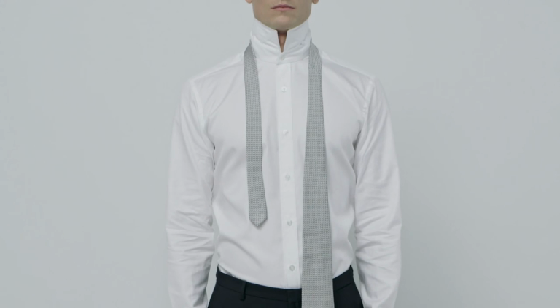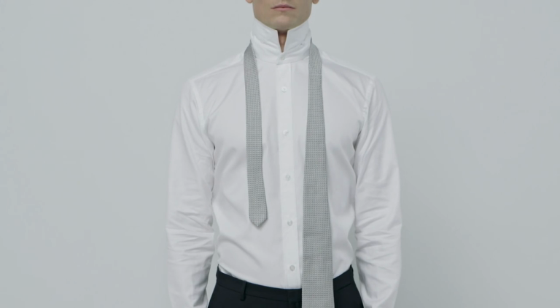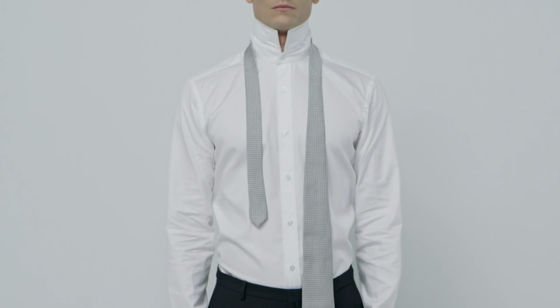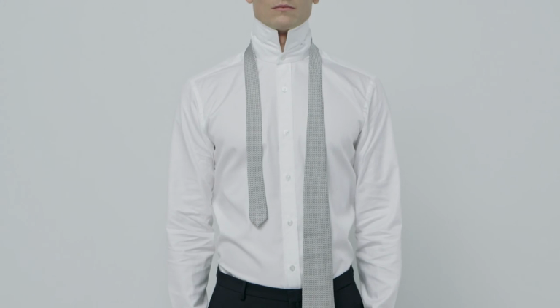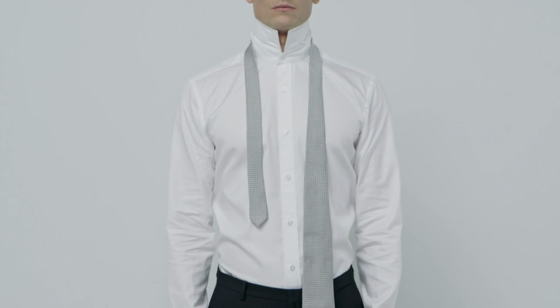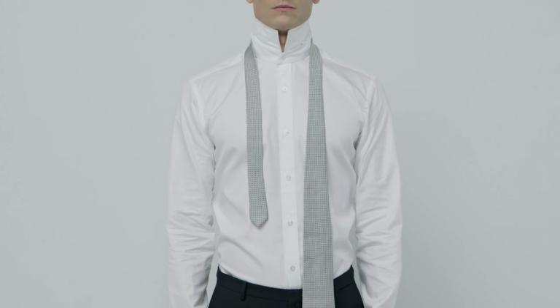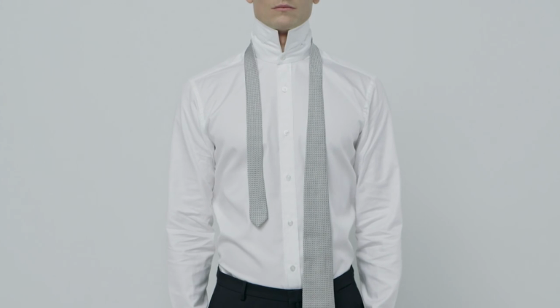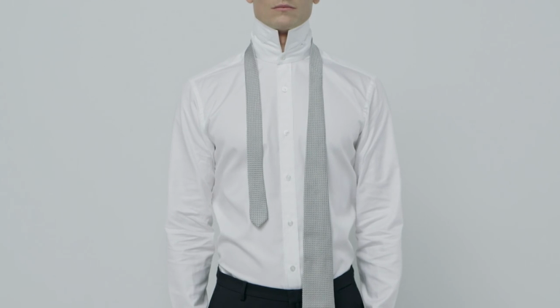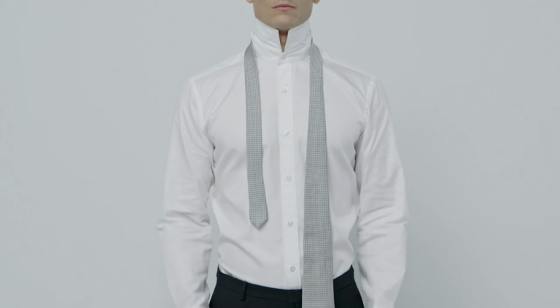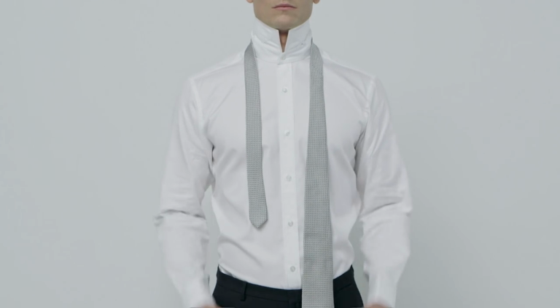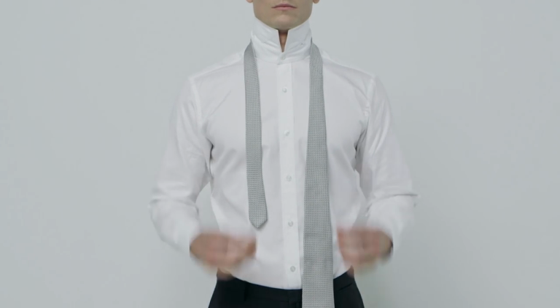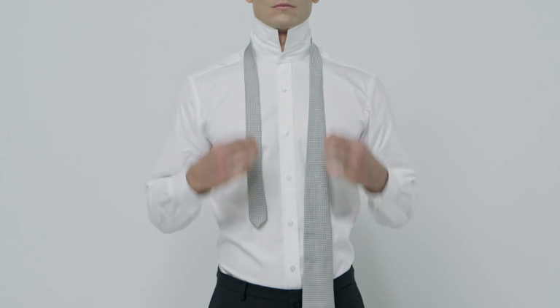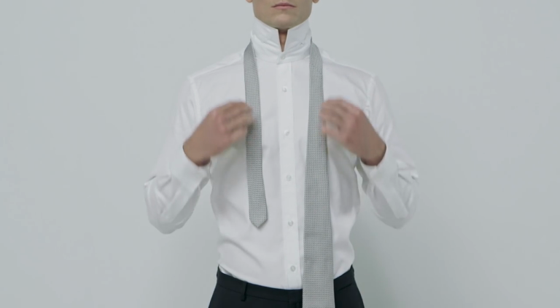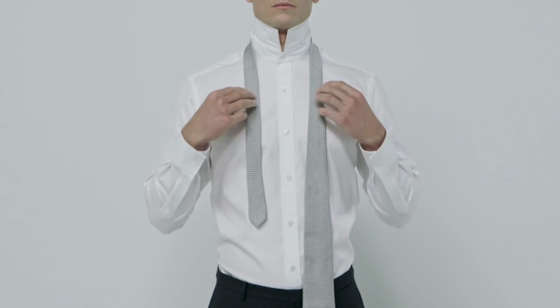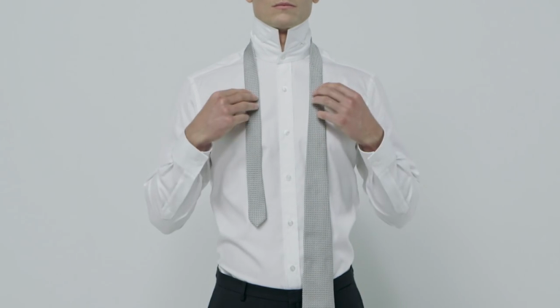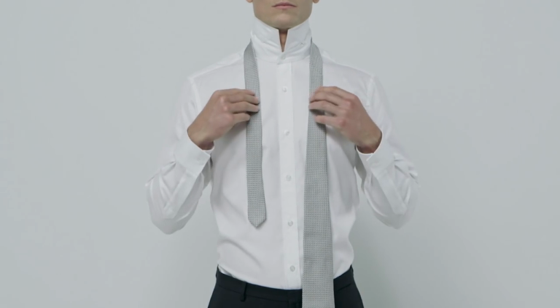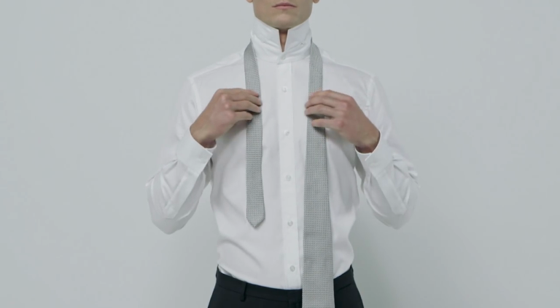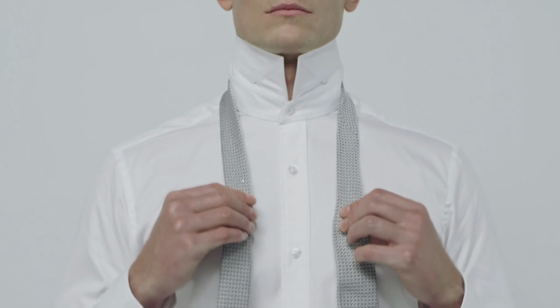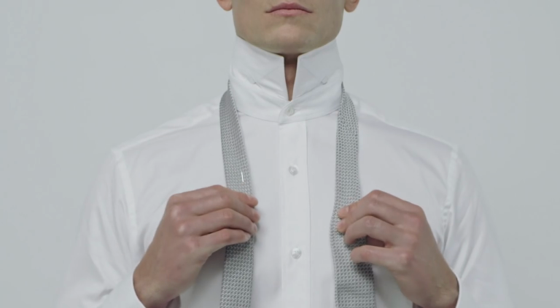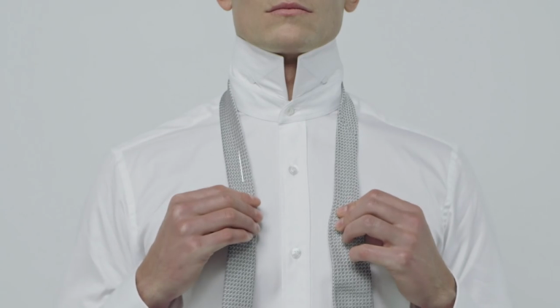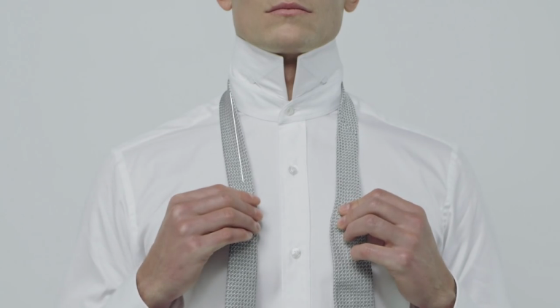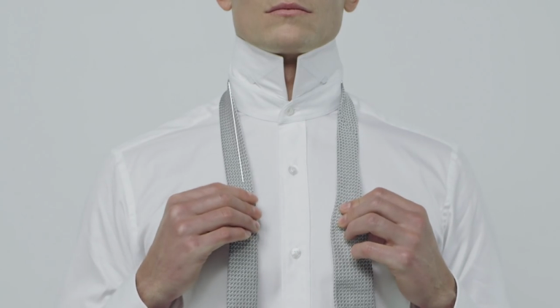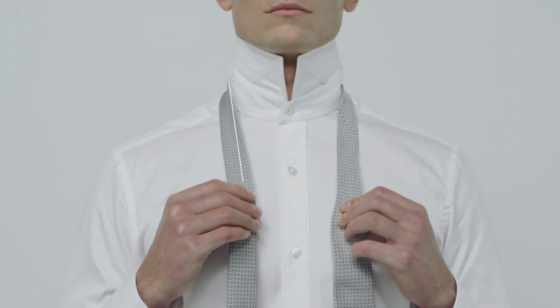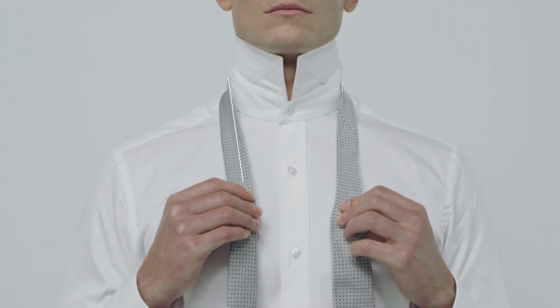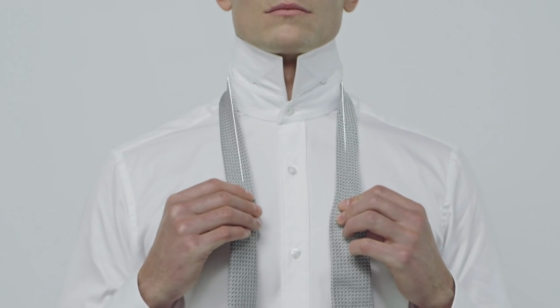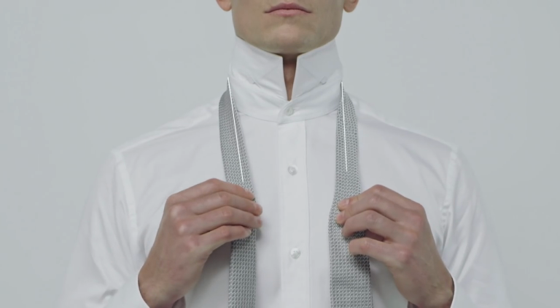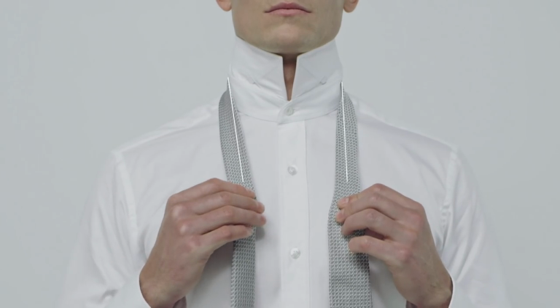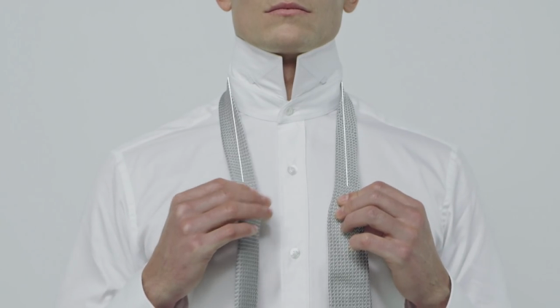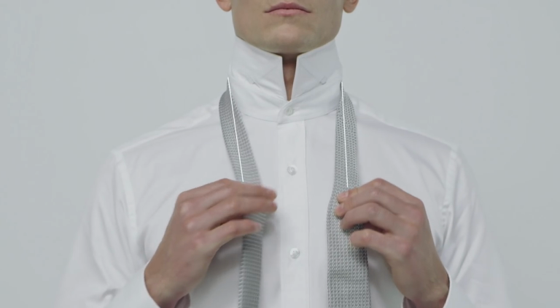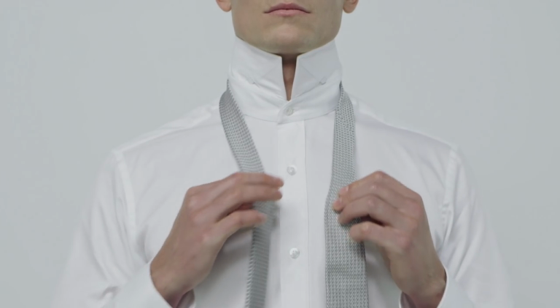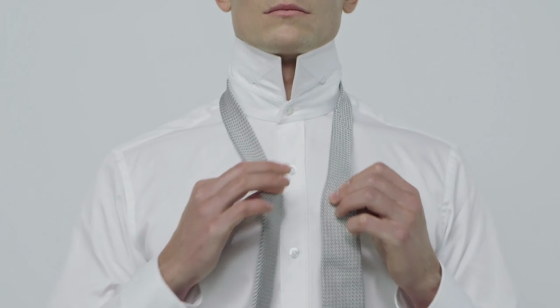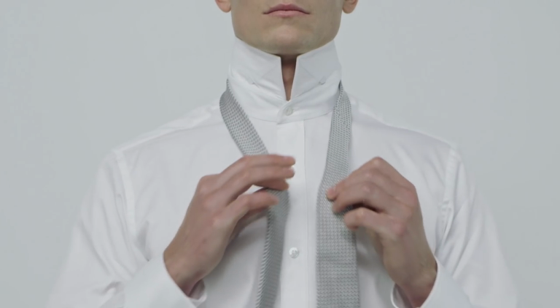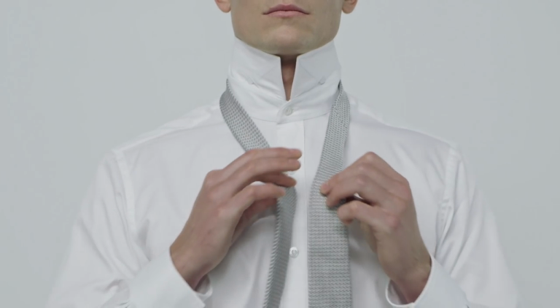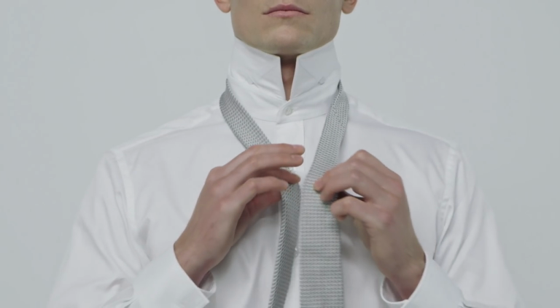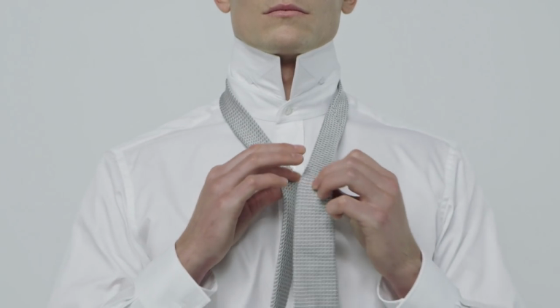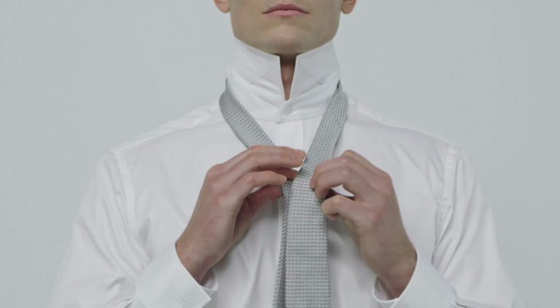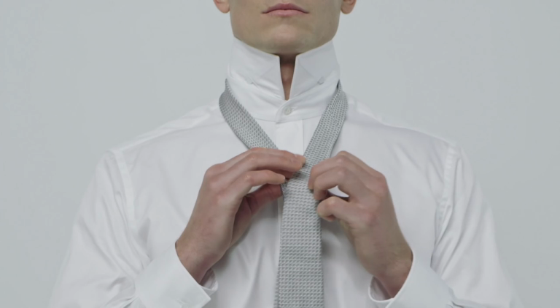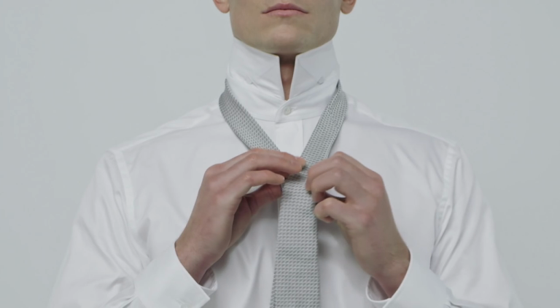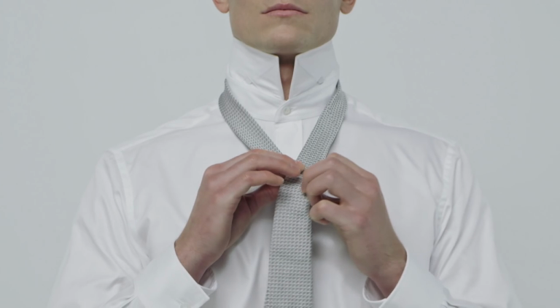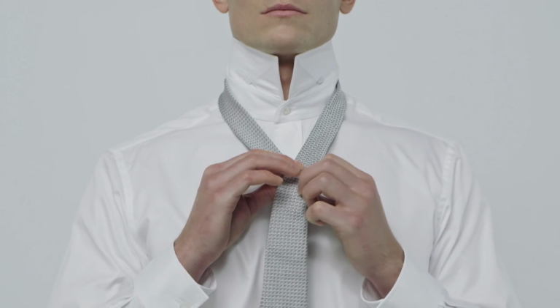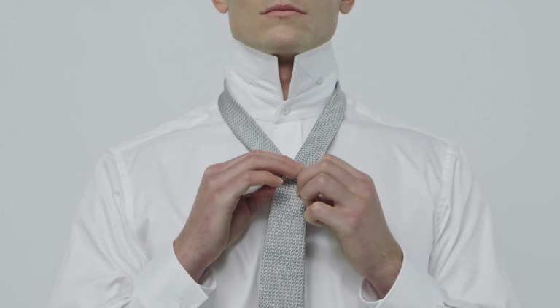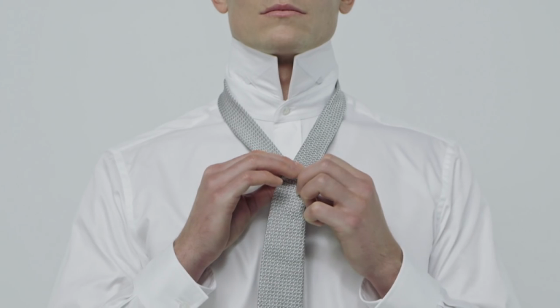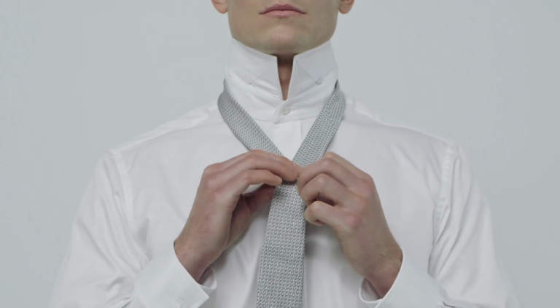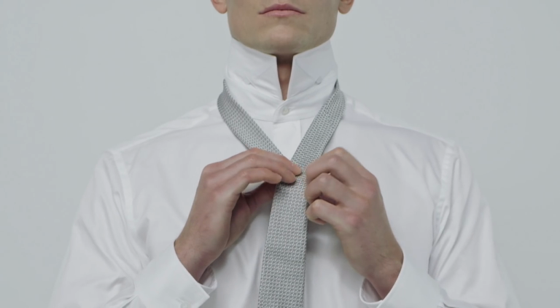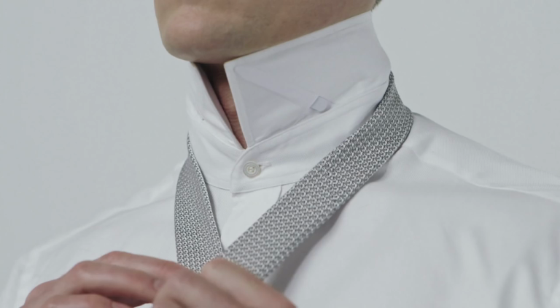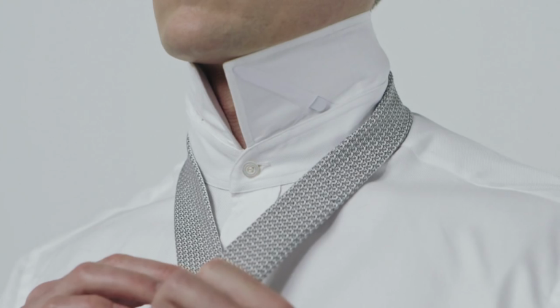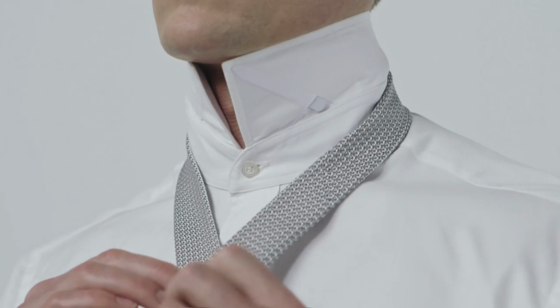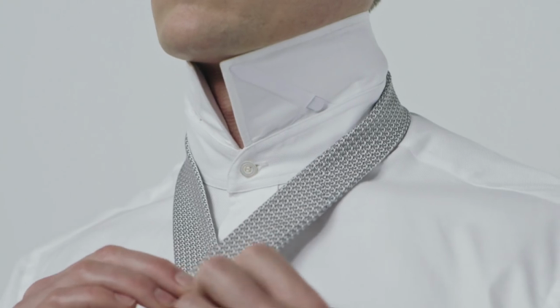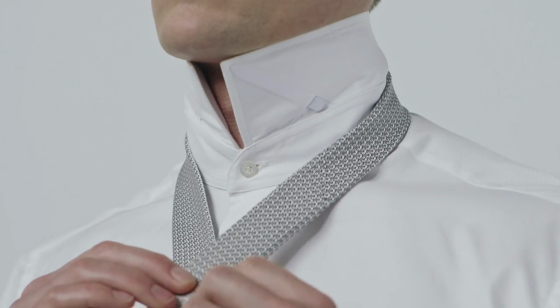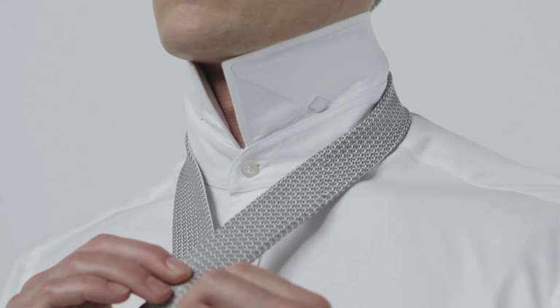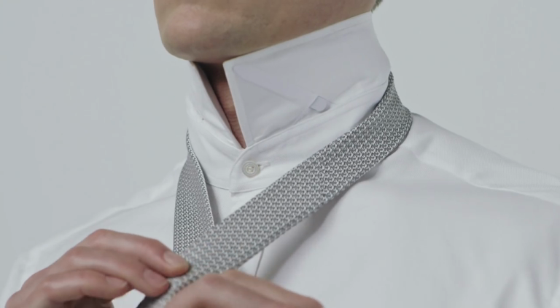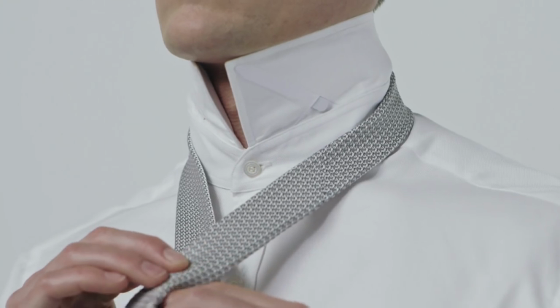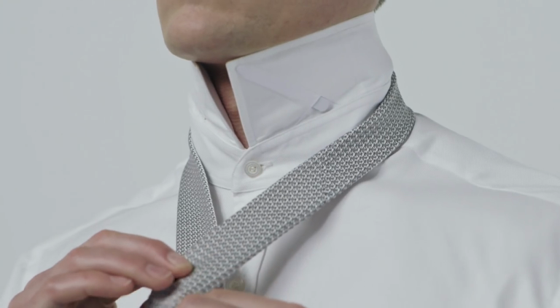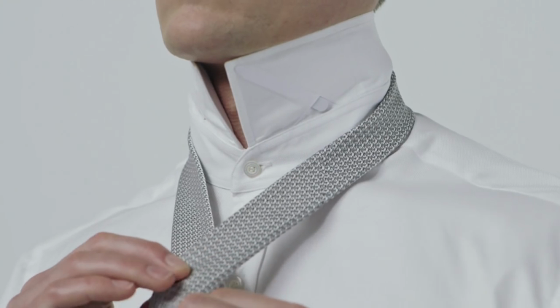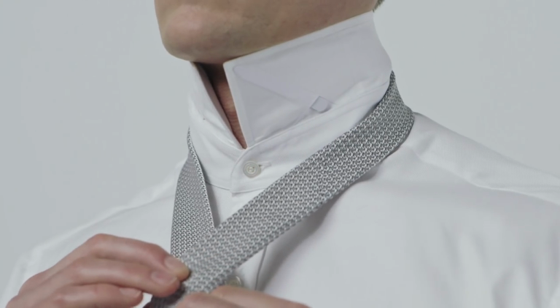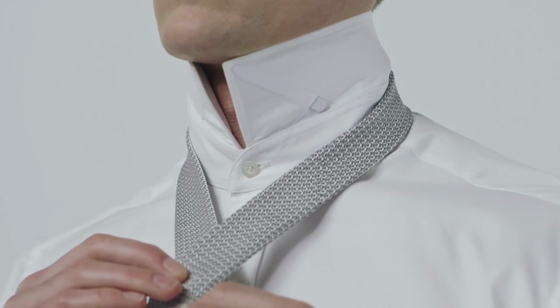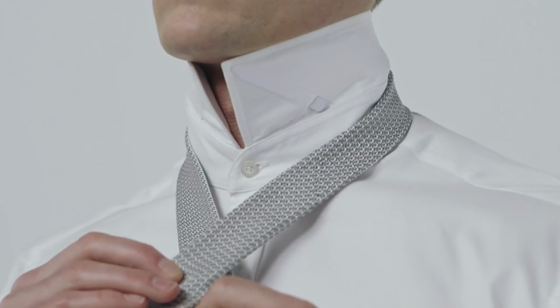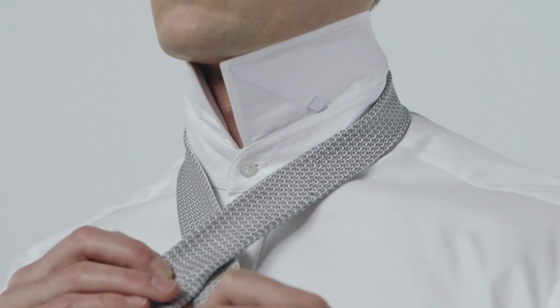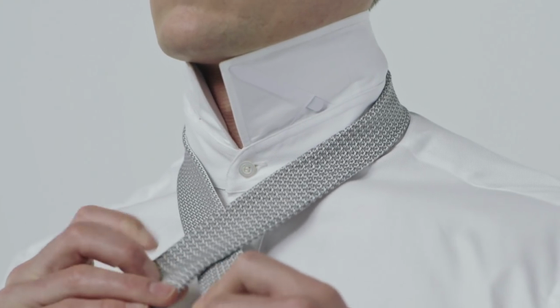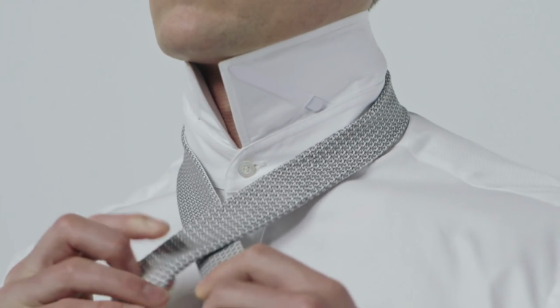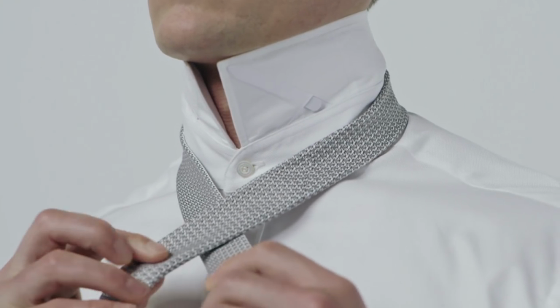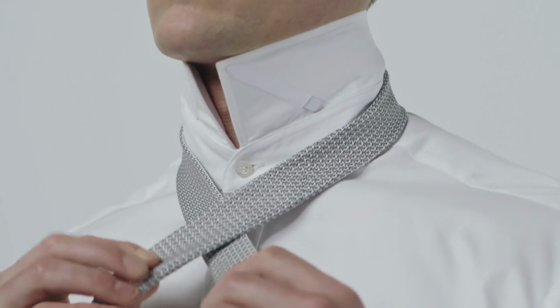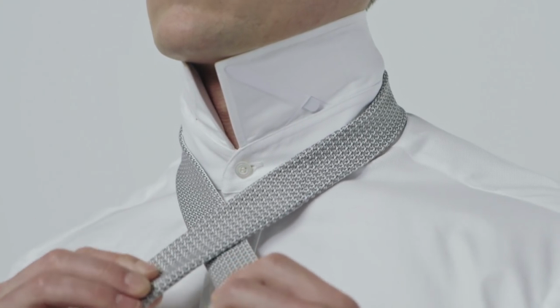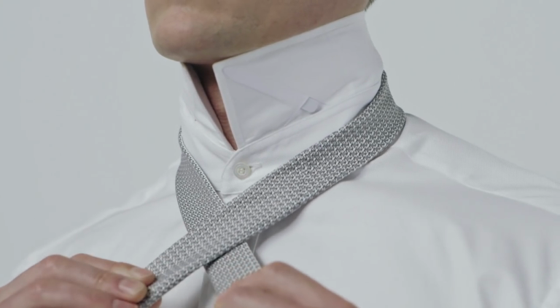To tie the knot, take your tie and place it around your neck like so. Take the wide end and pass it over the narrow end.